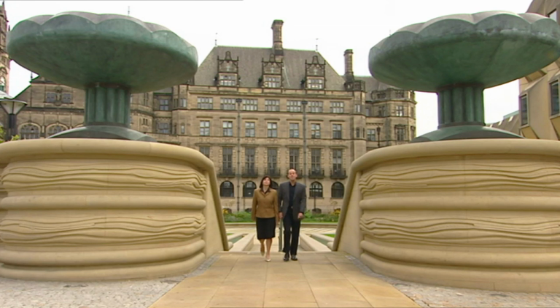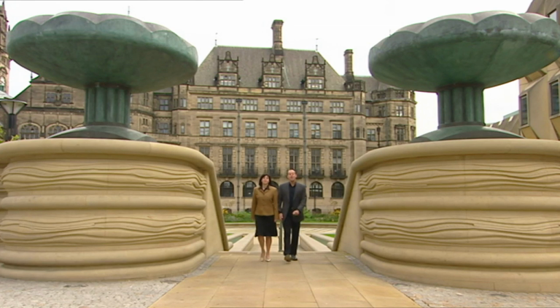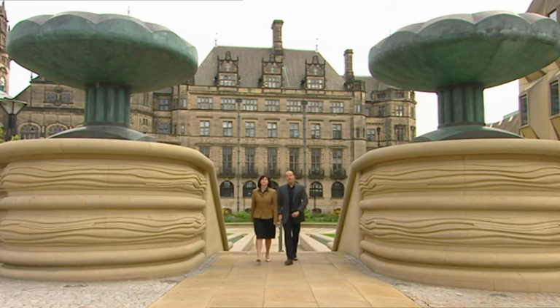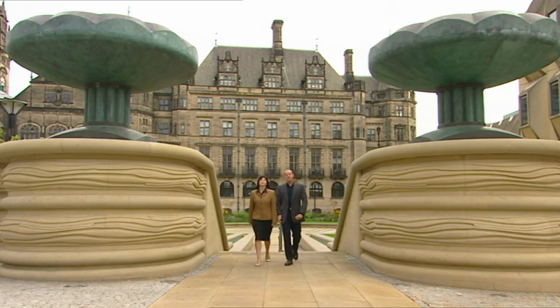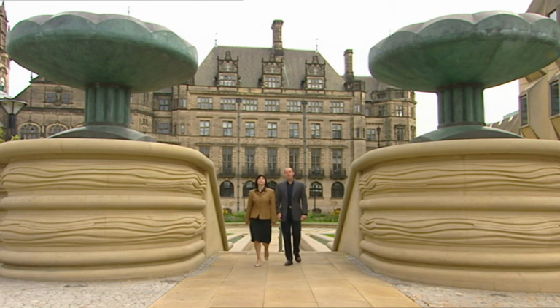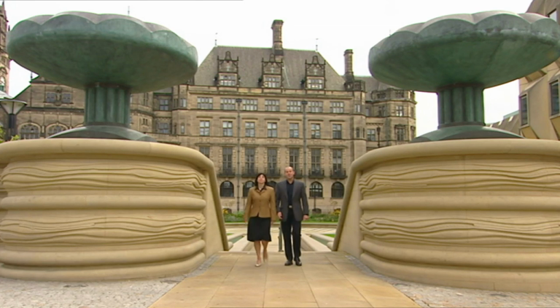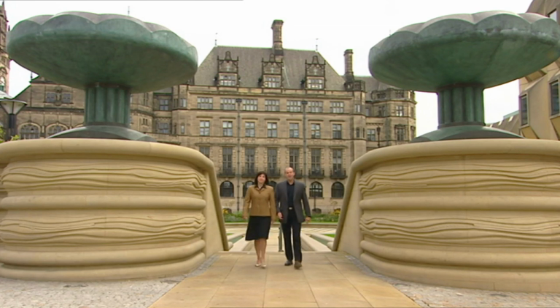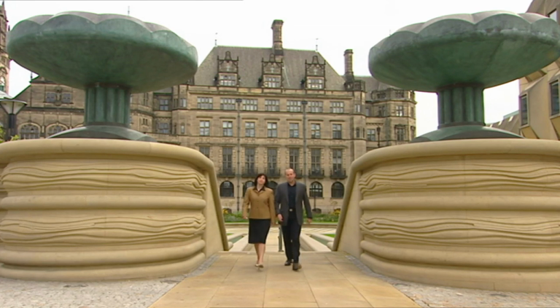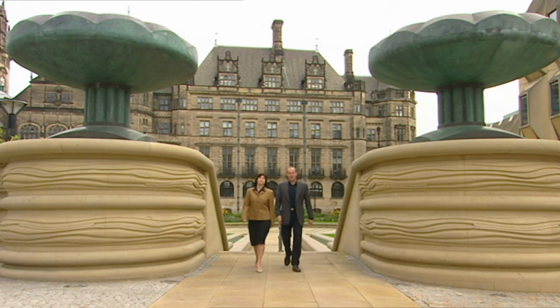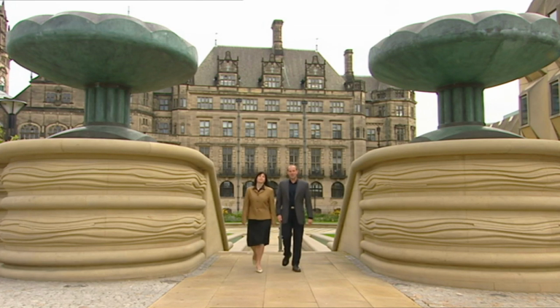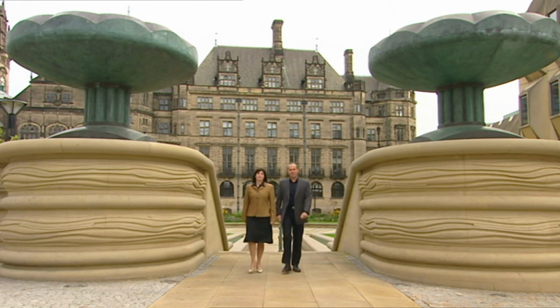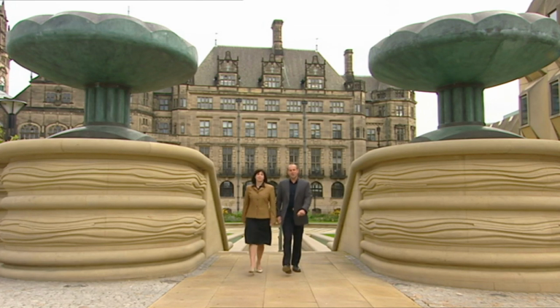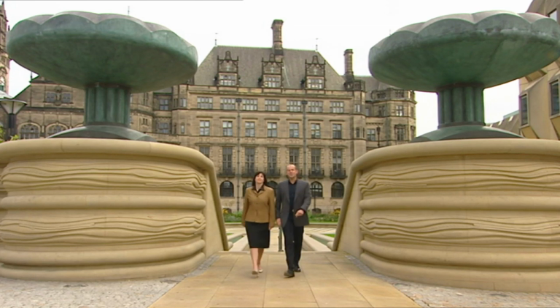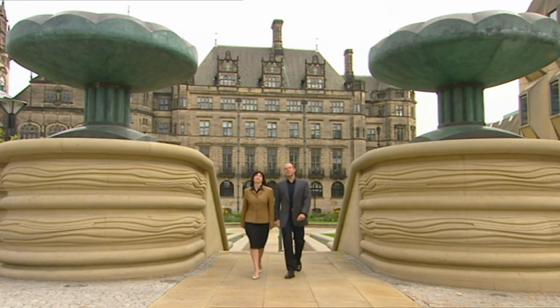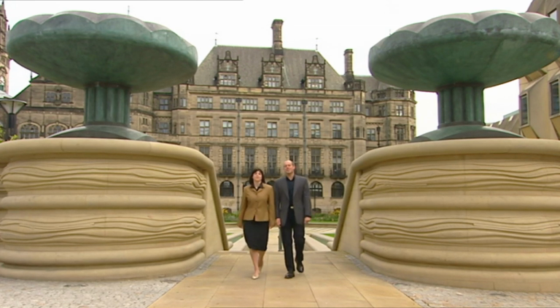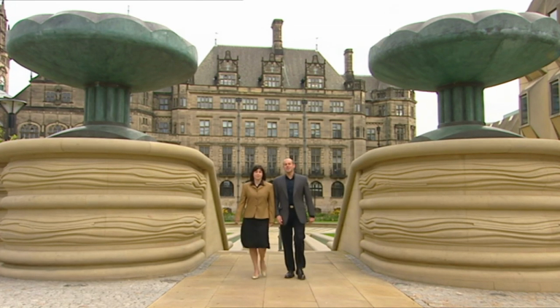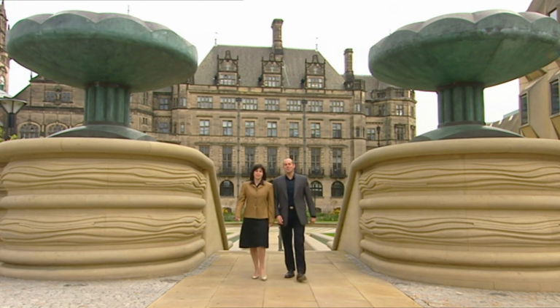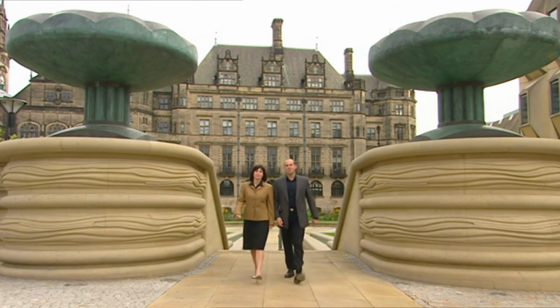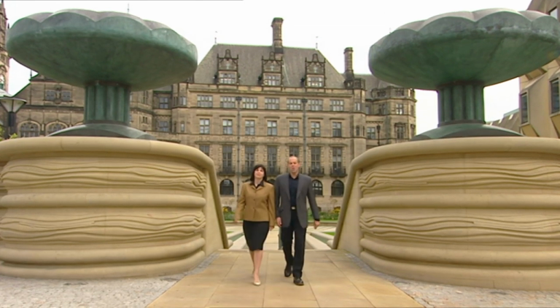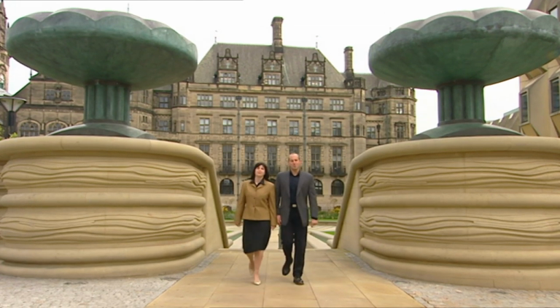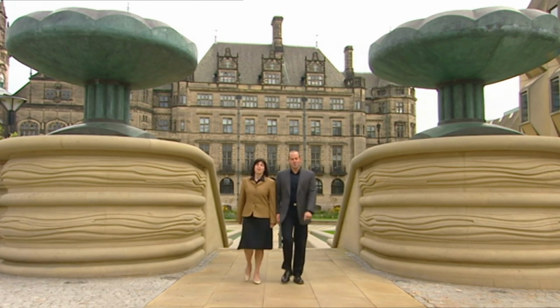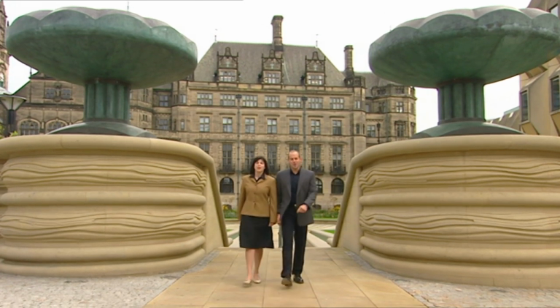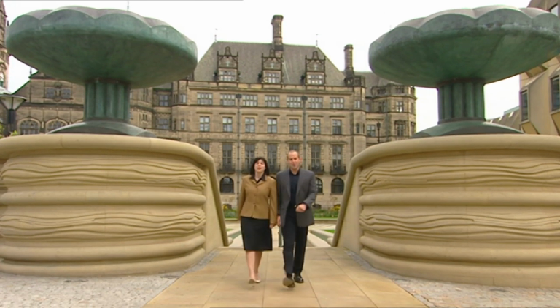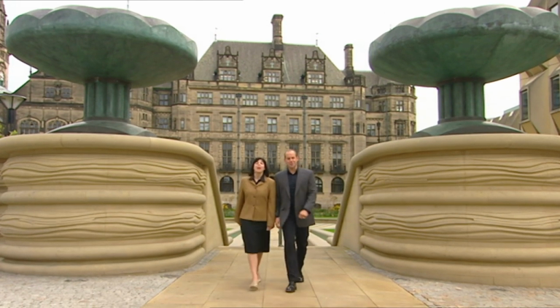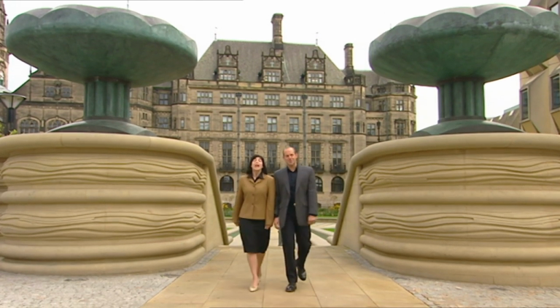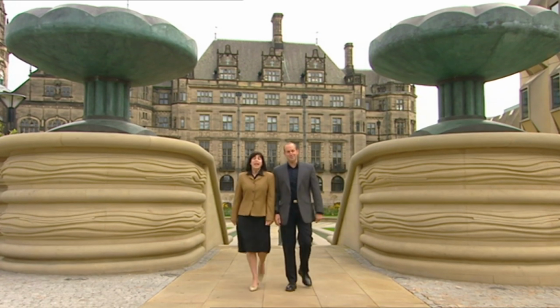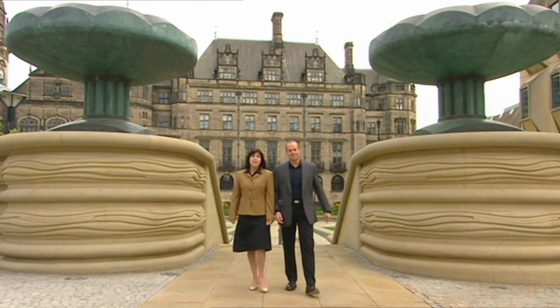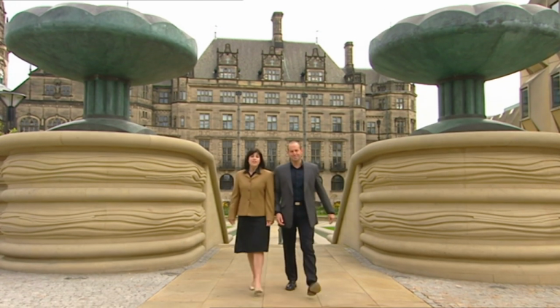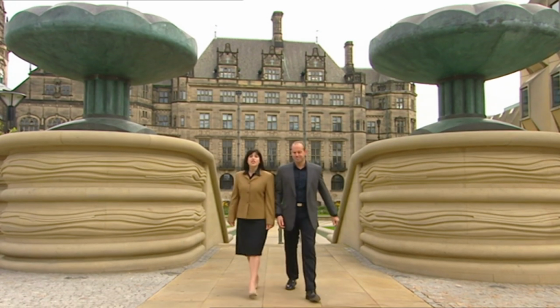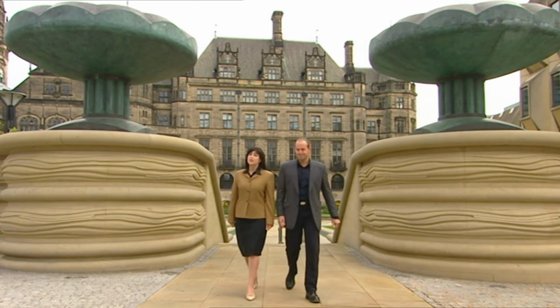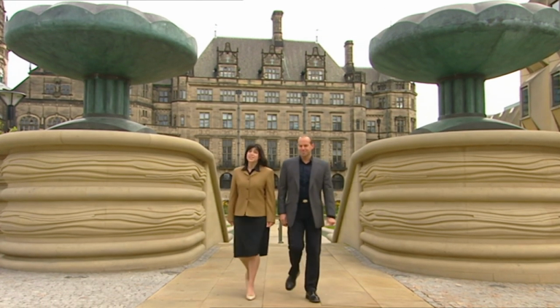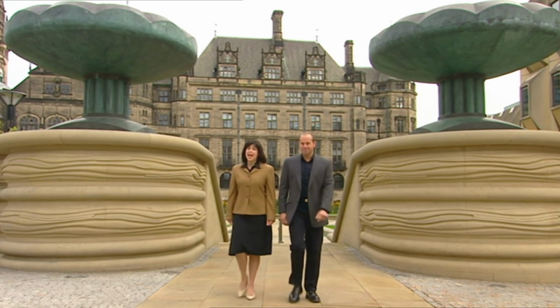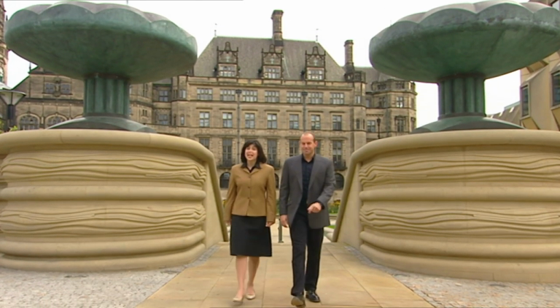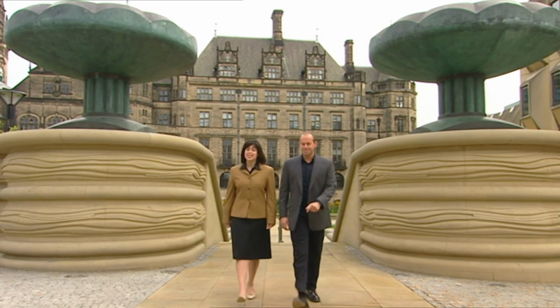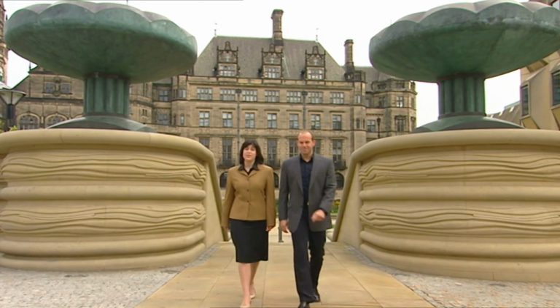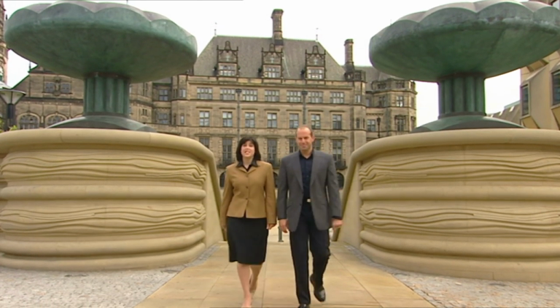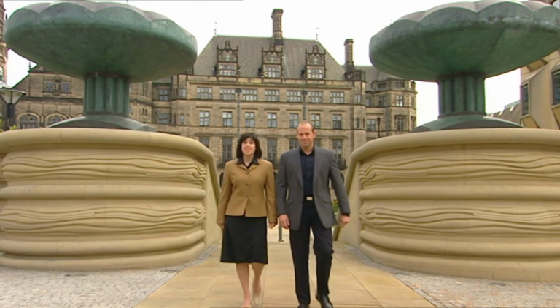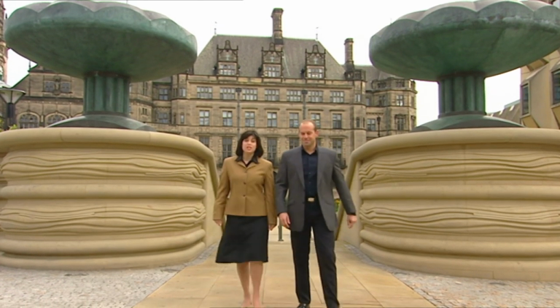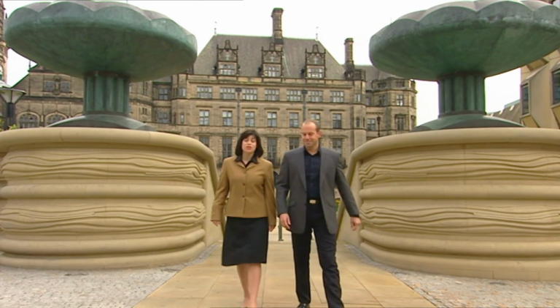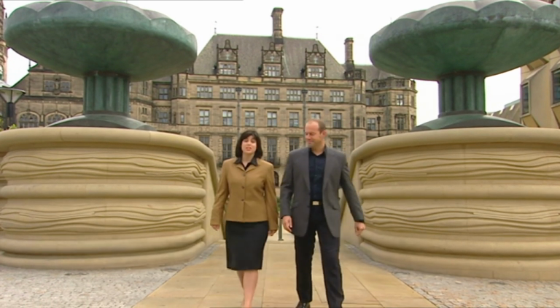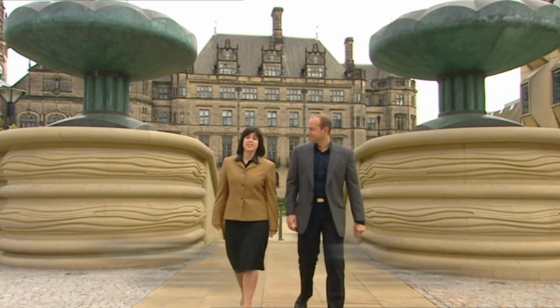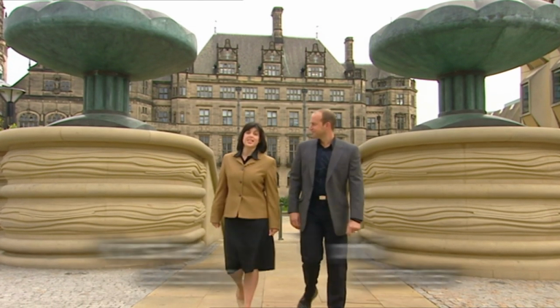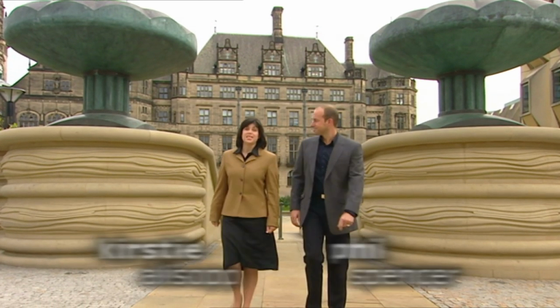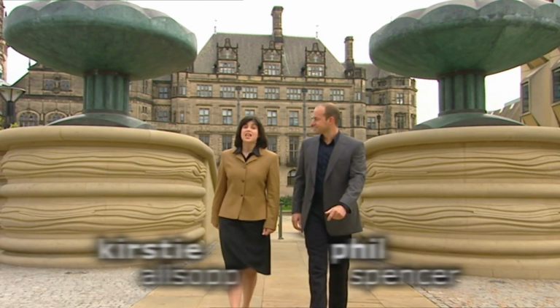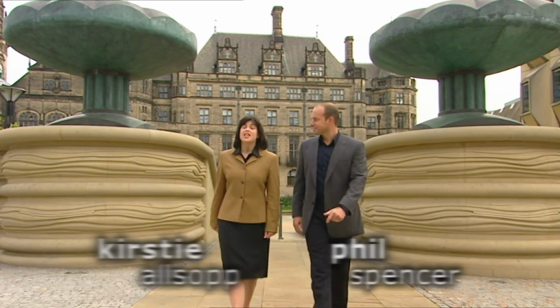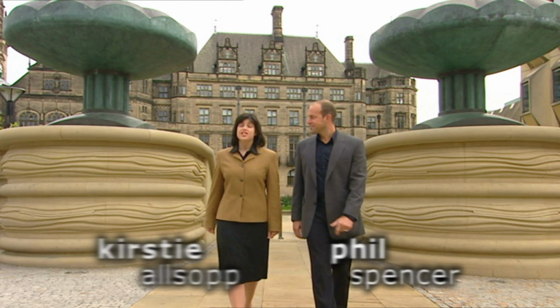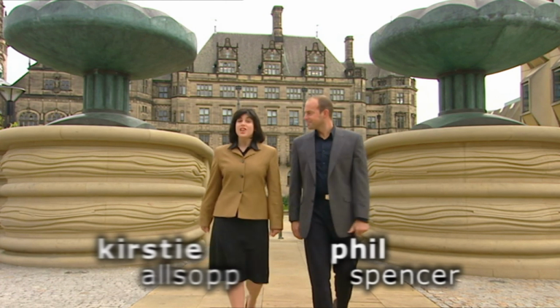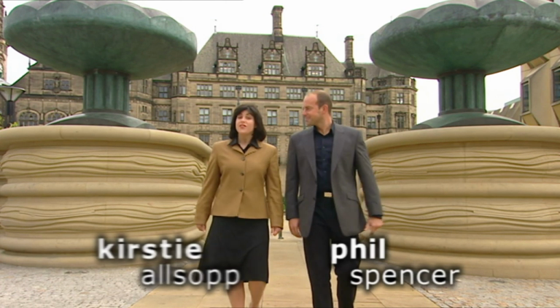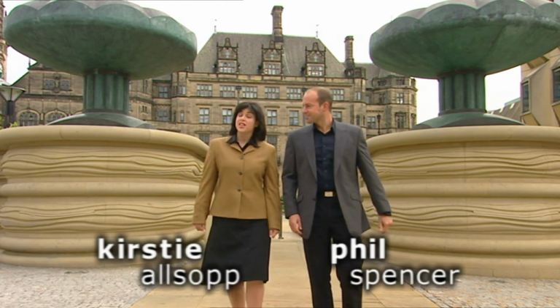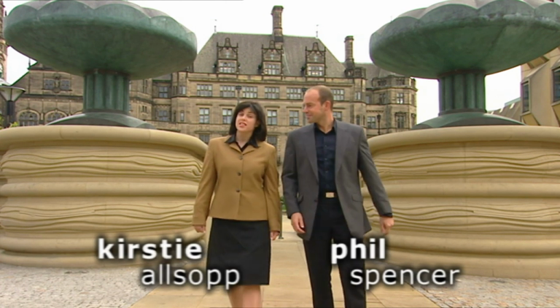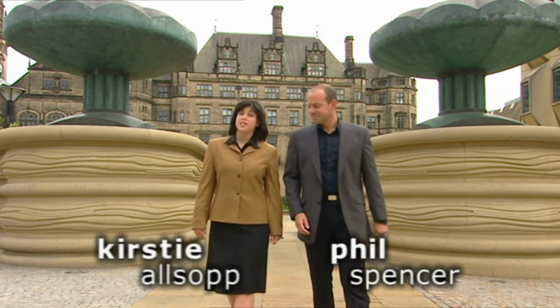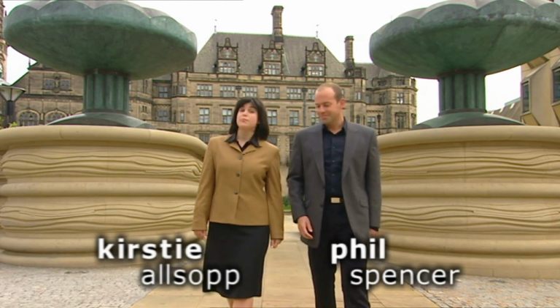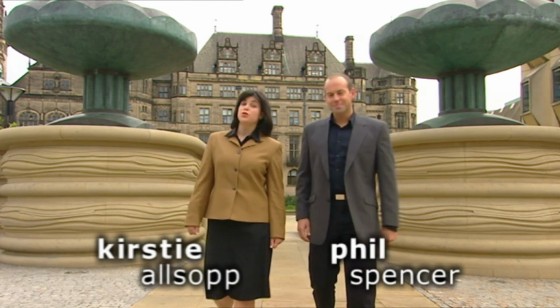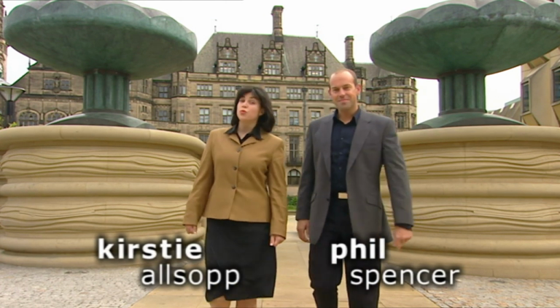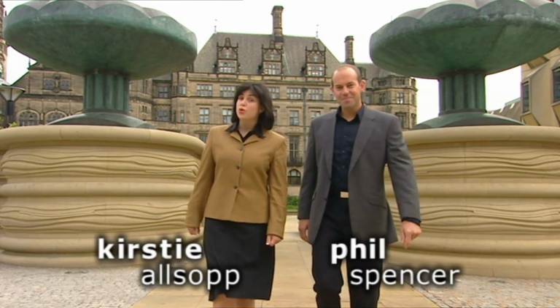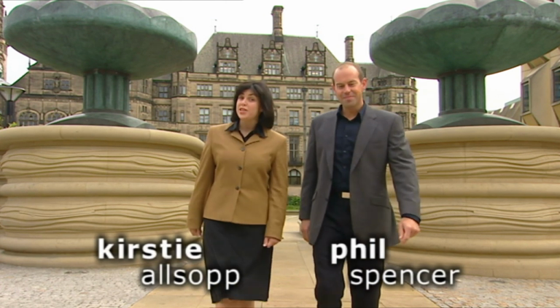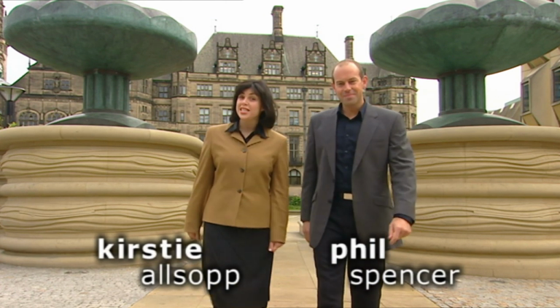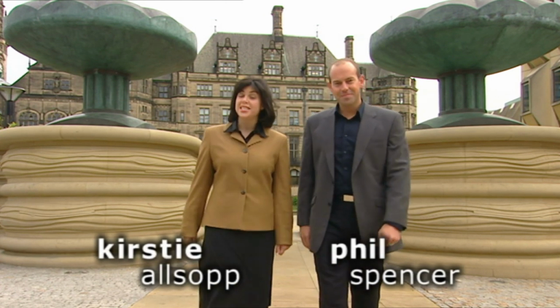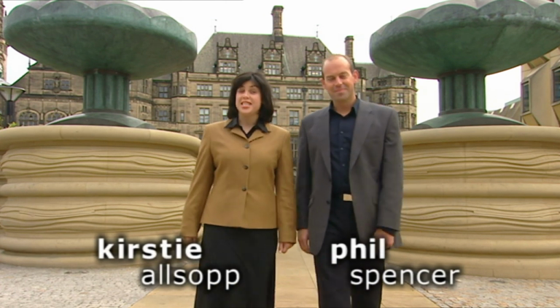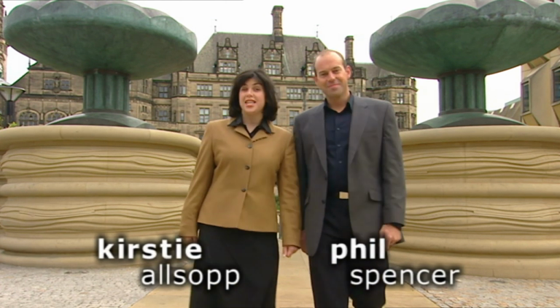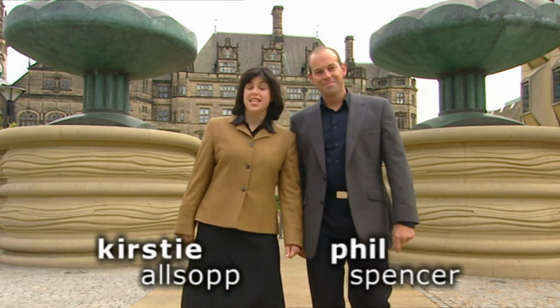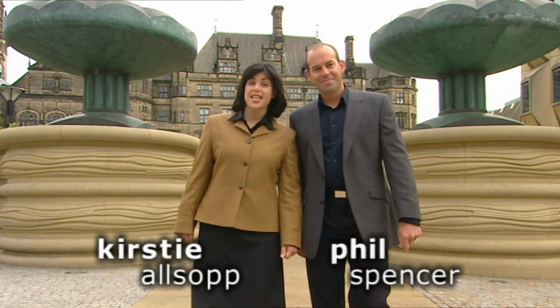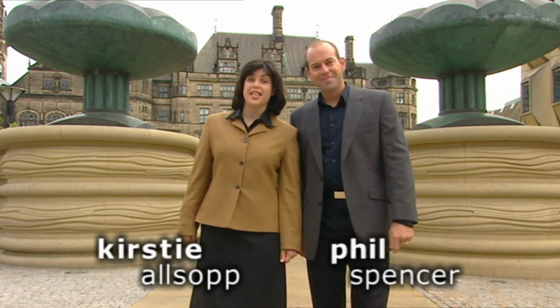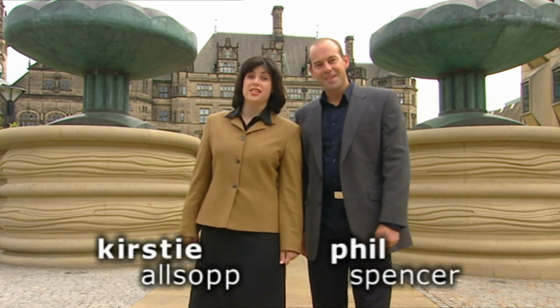Welcome to Sheffield, a city of contrasts. Even though it's an active industrial centre, Sheffield is the most wooded city in England.